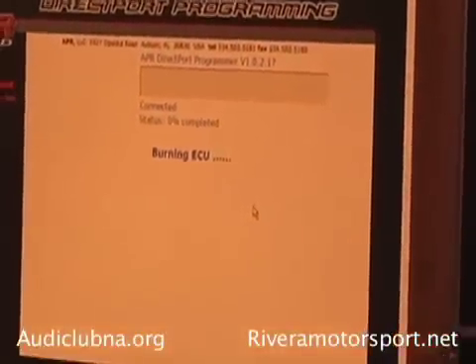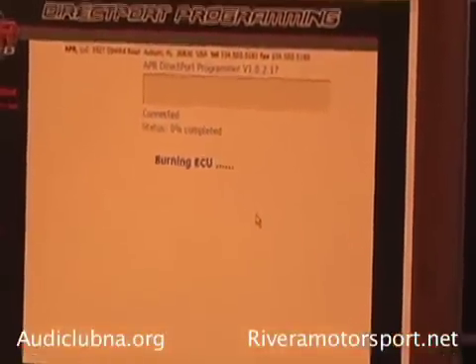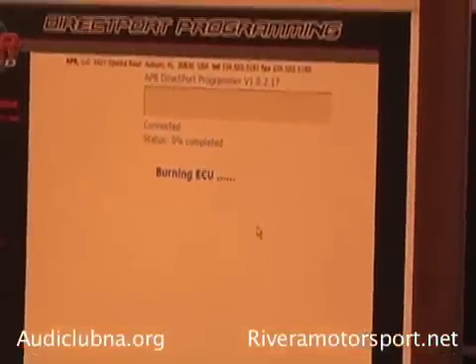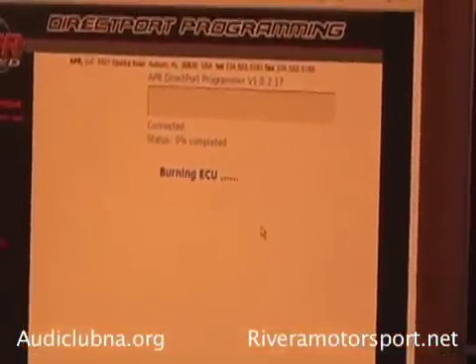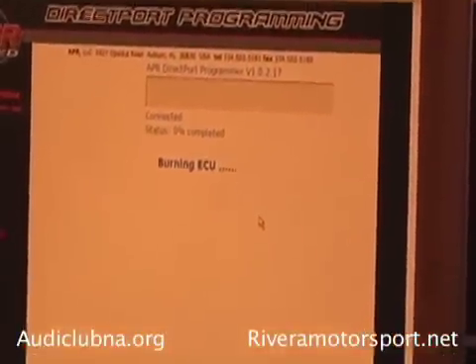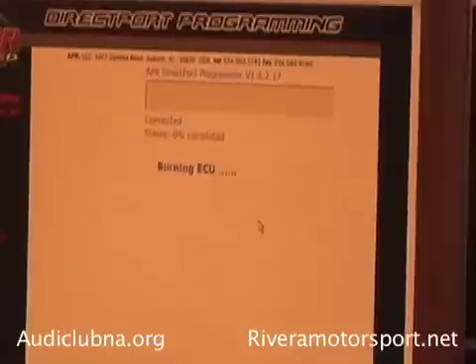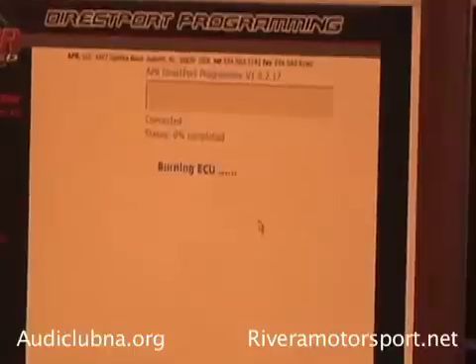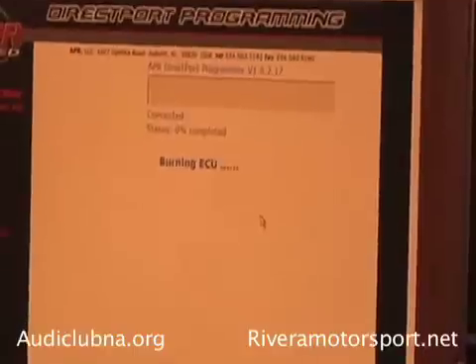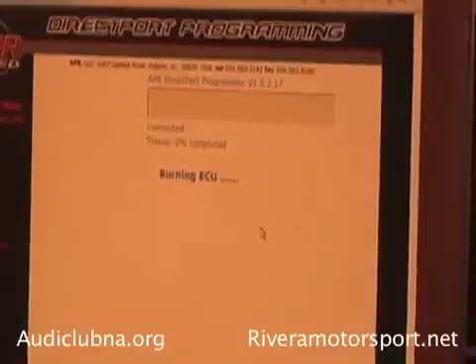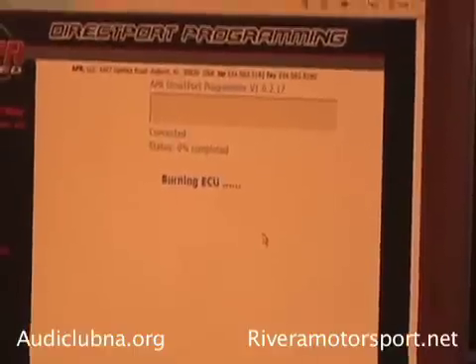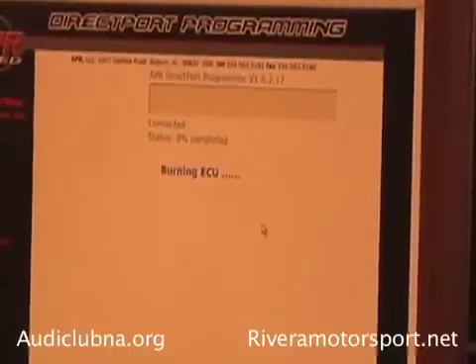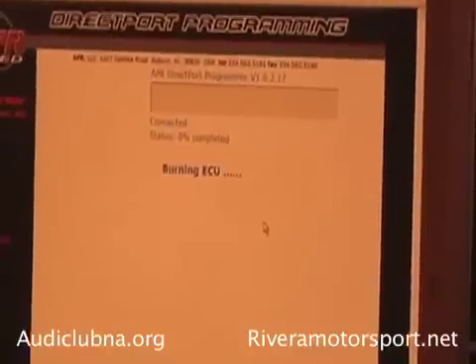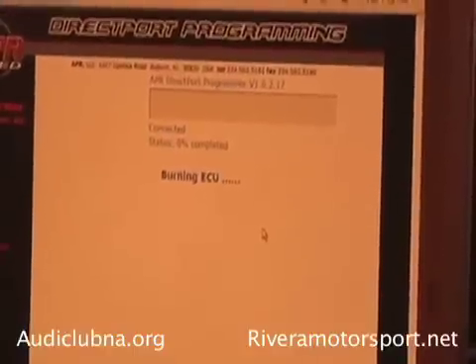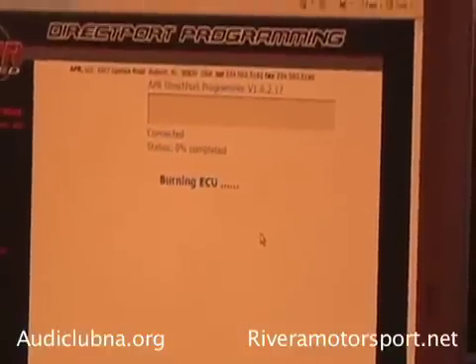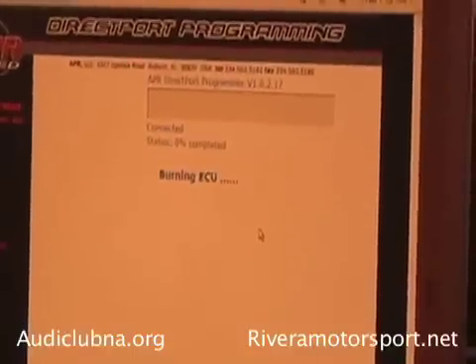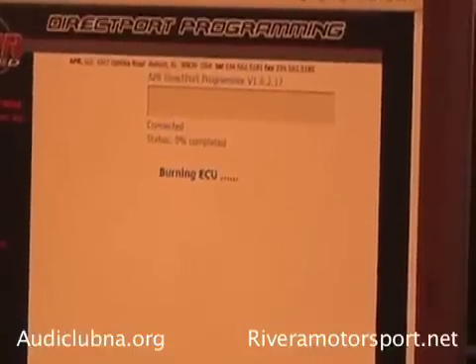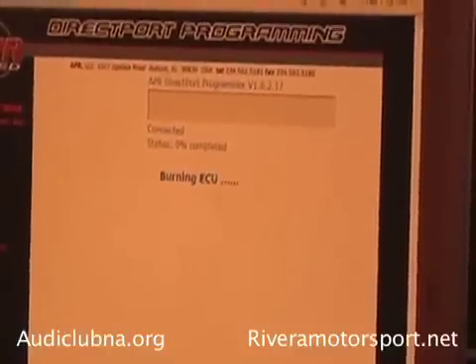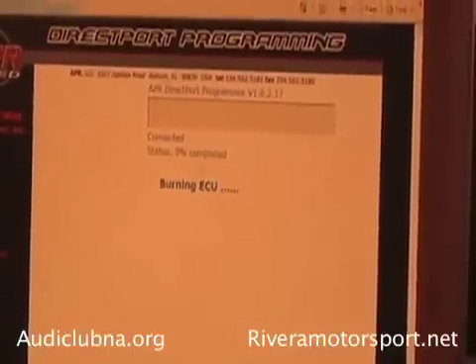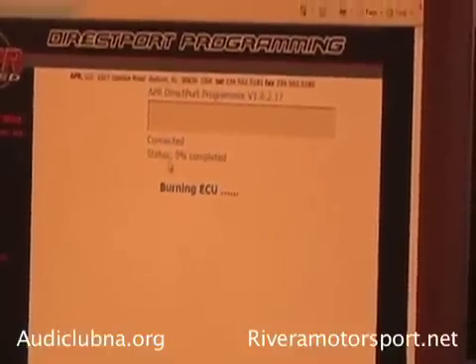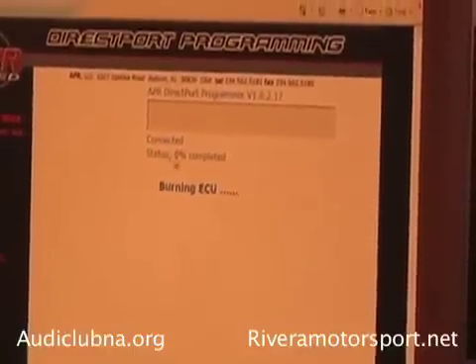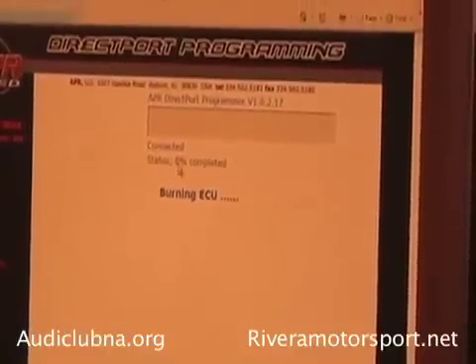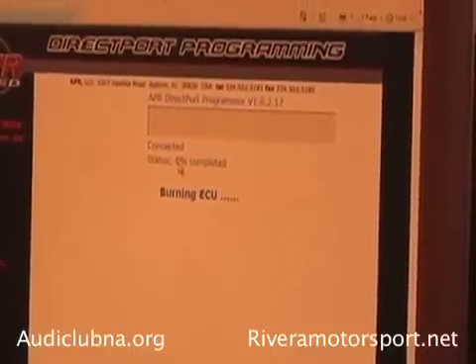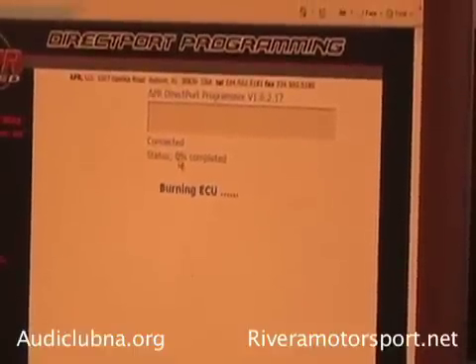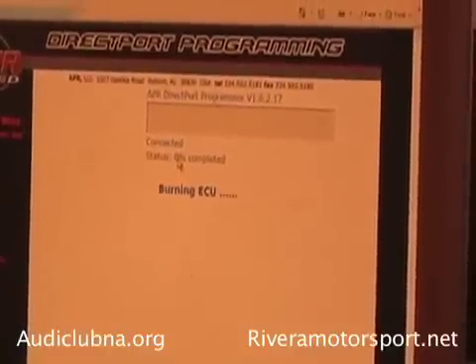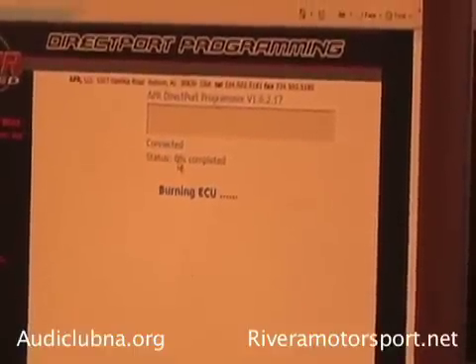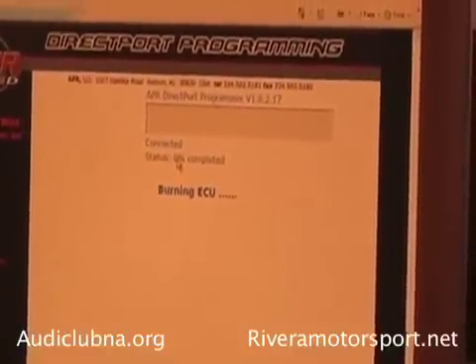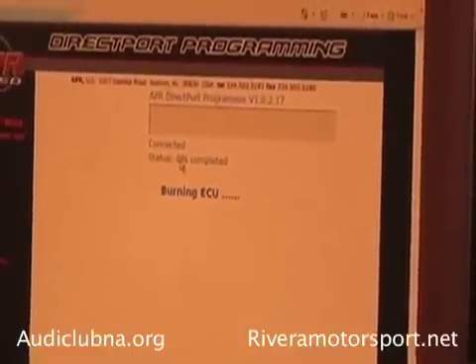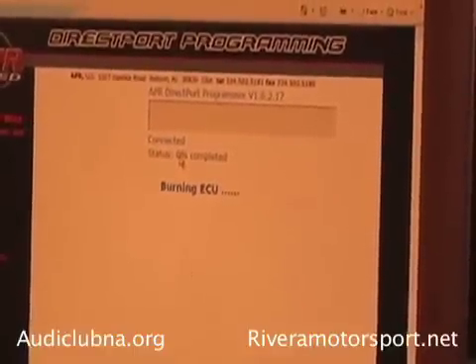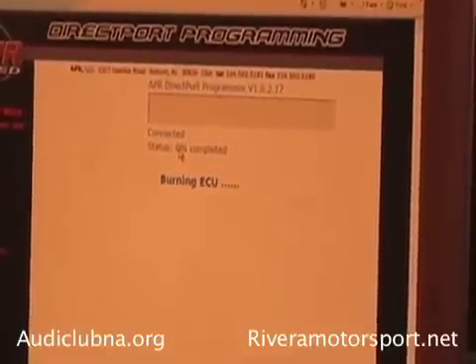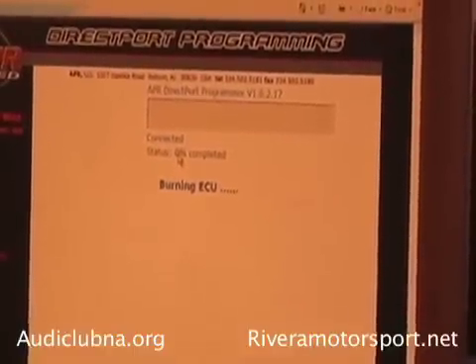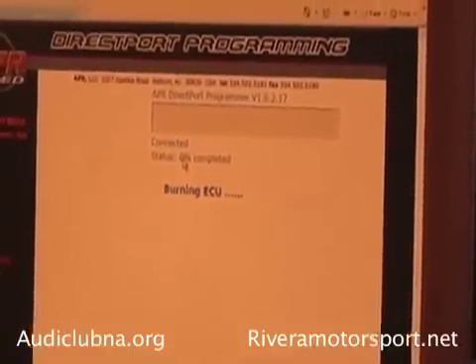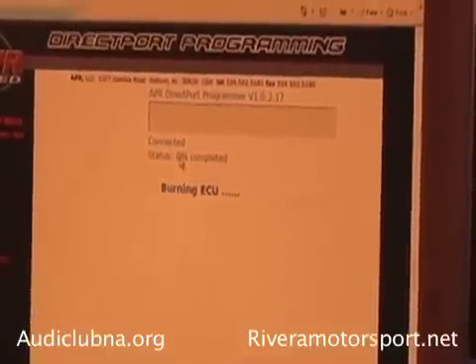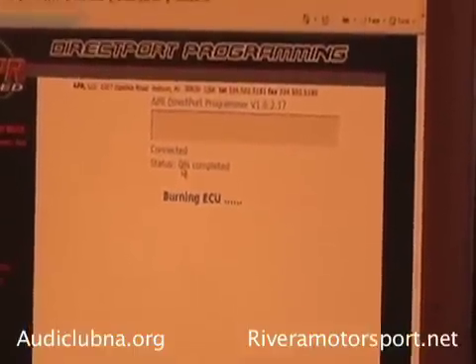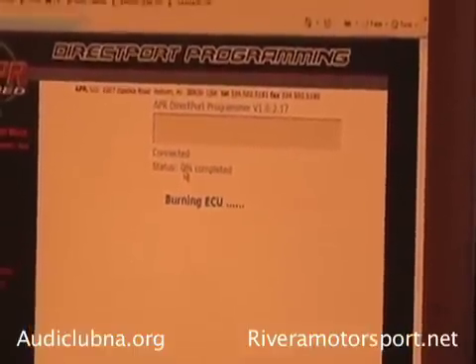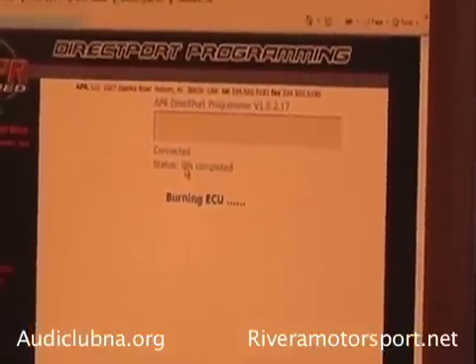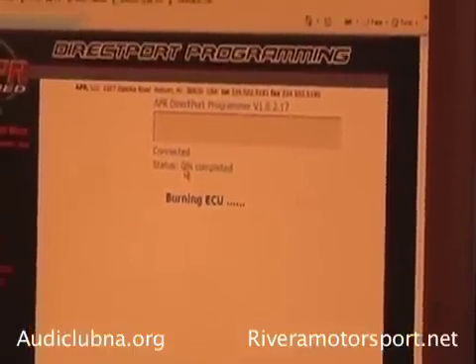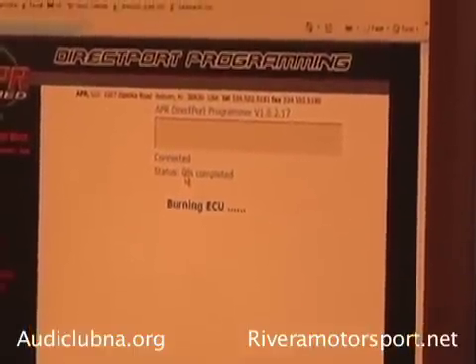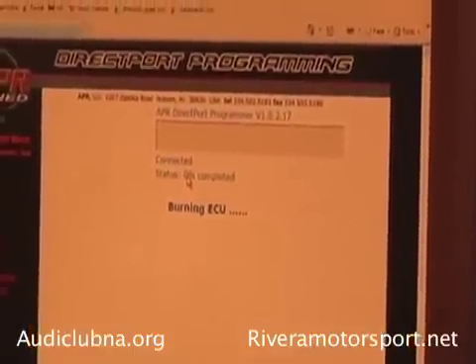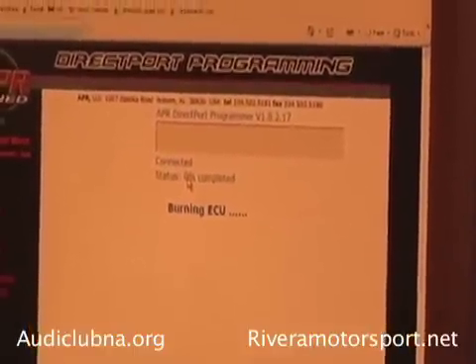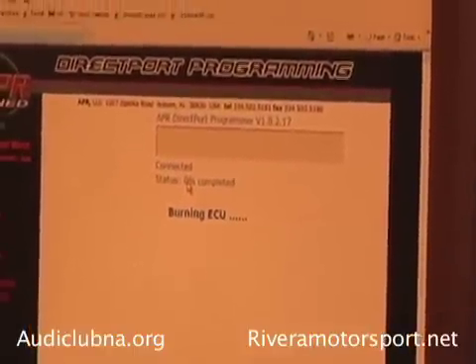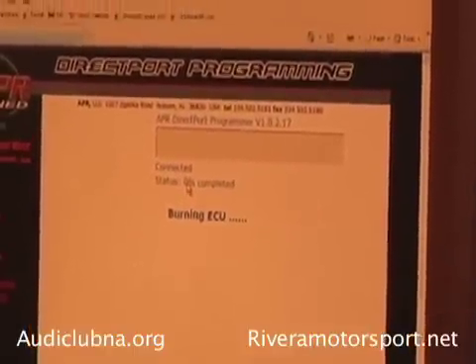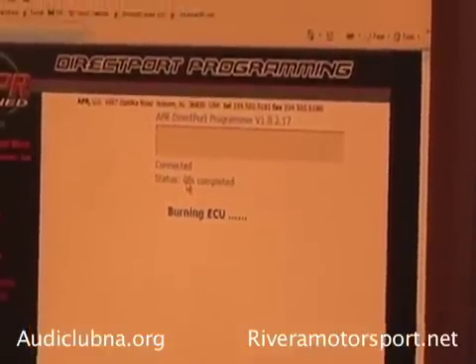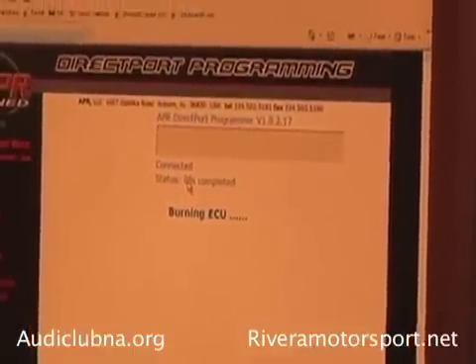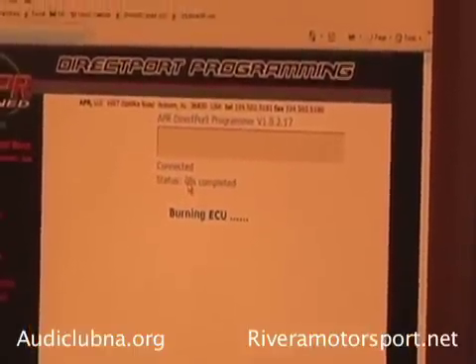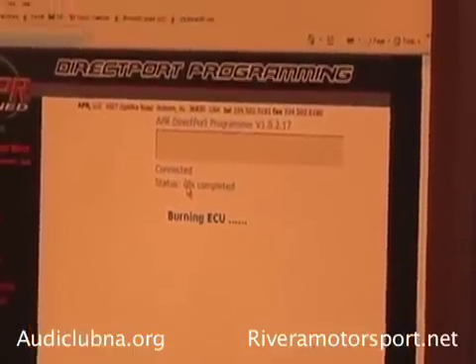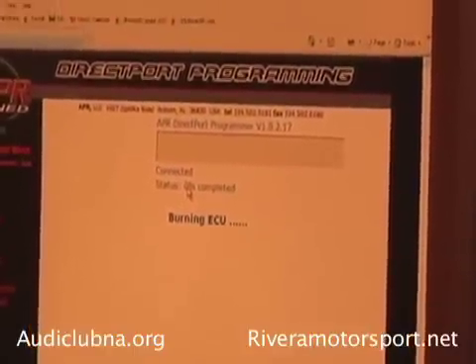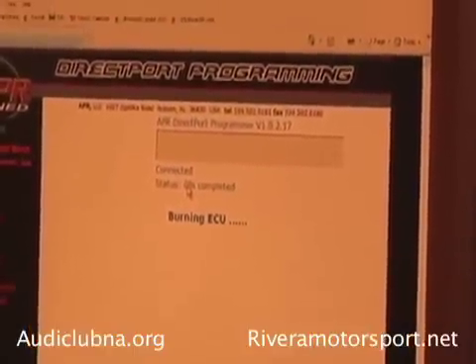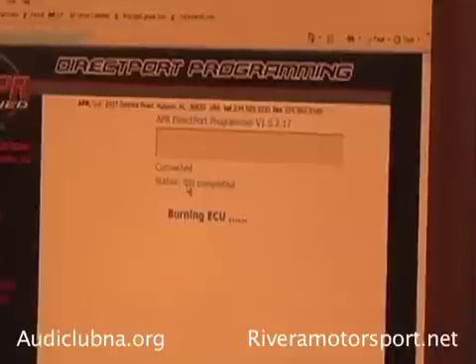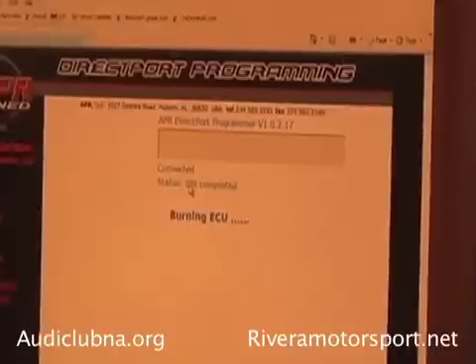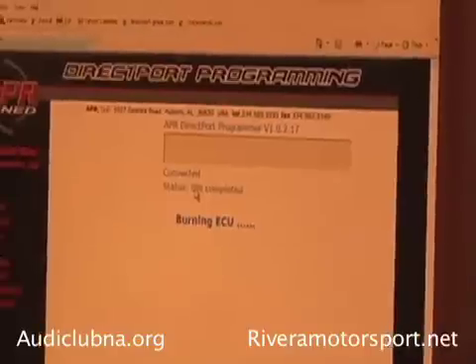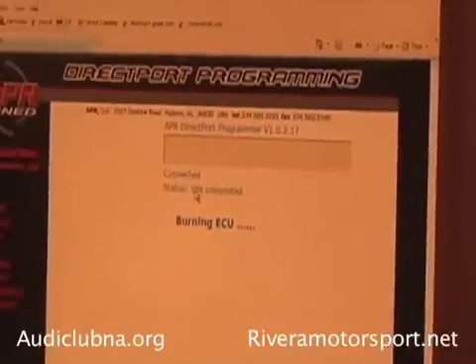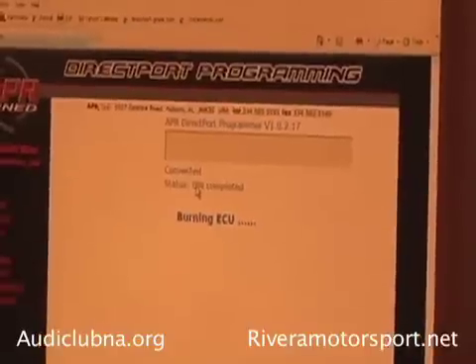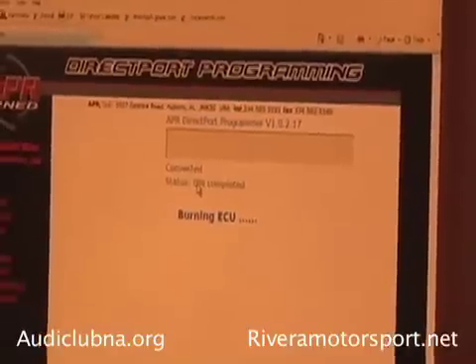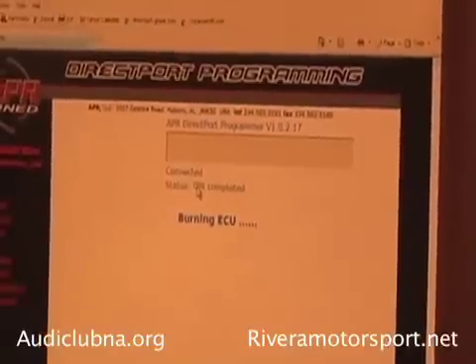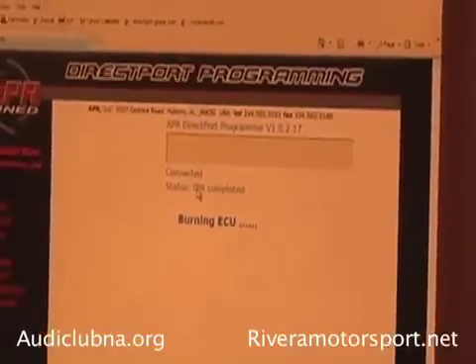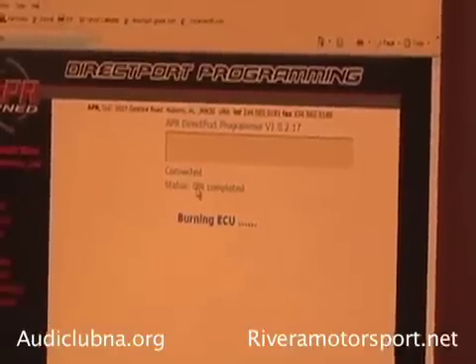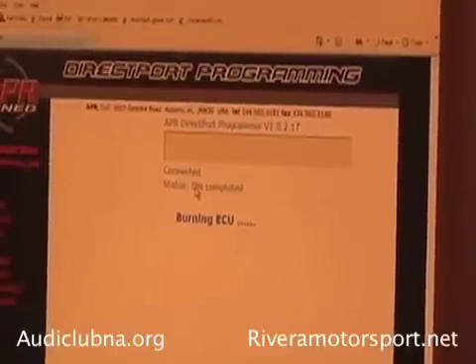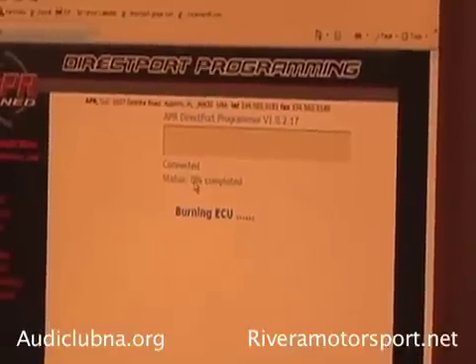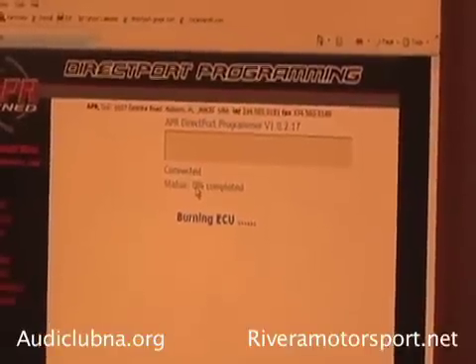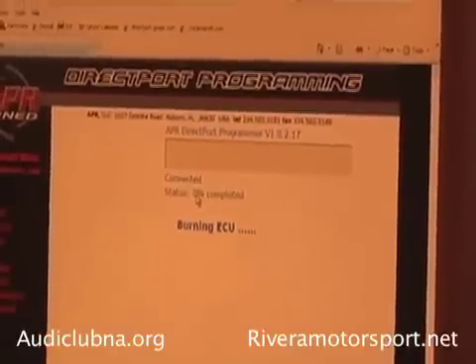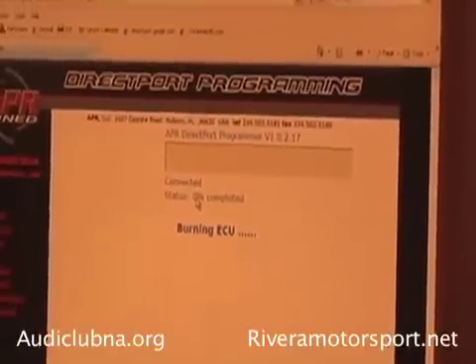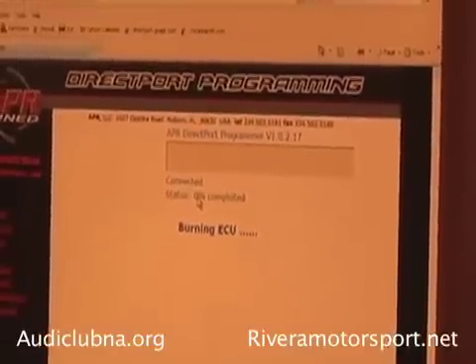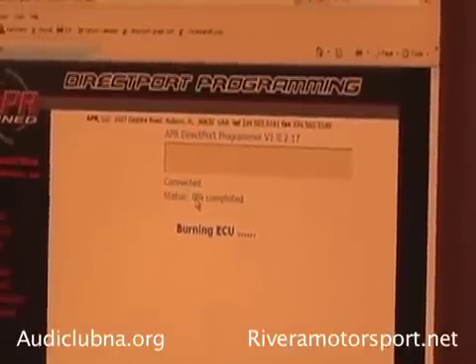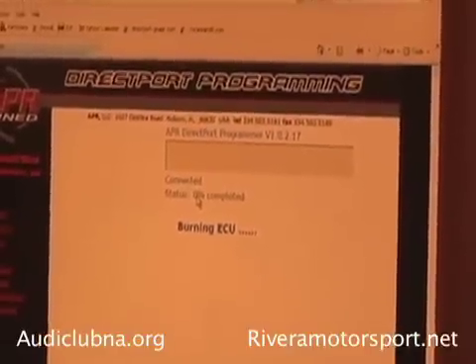Is it burning the ECU now? Yeah, as soon as that progress bar starts to move, it's going to start burning the ECU. It's going to go from 0 to 100 — takes about 20 minutes.